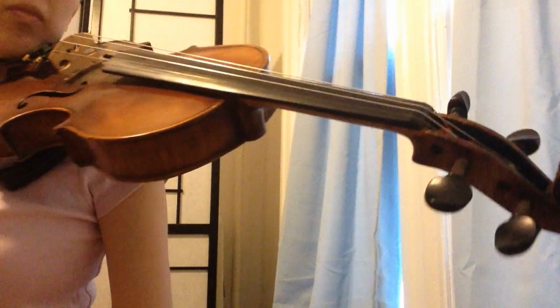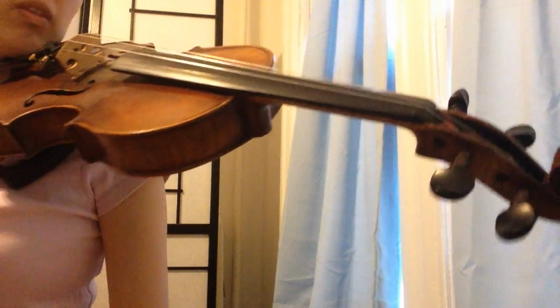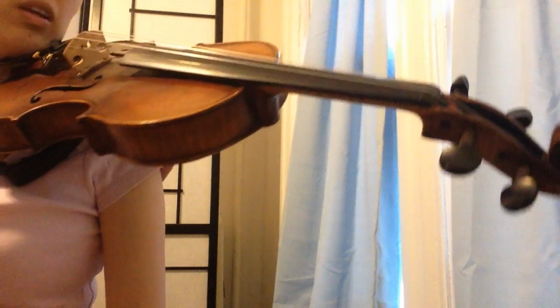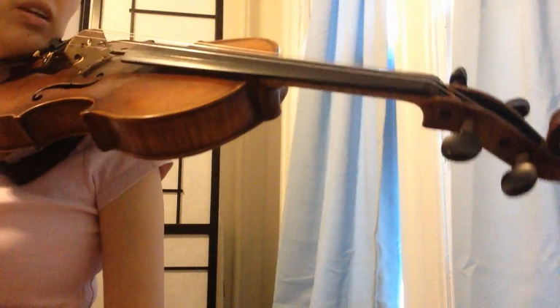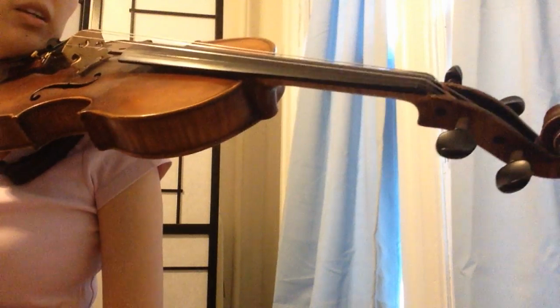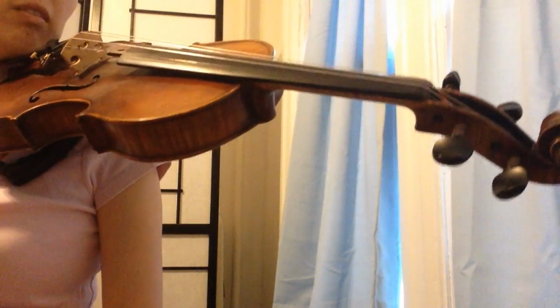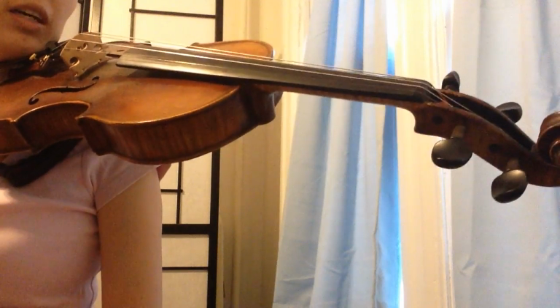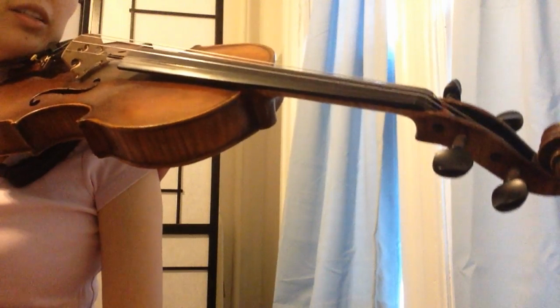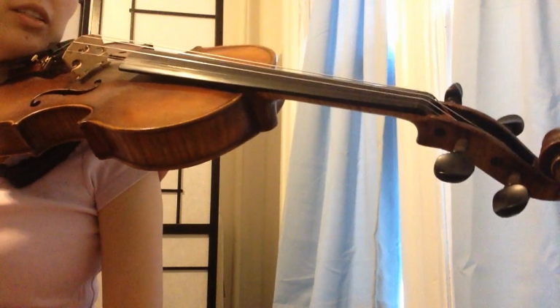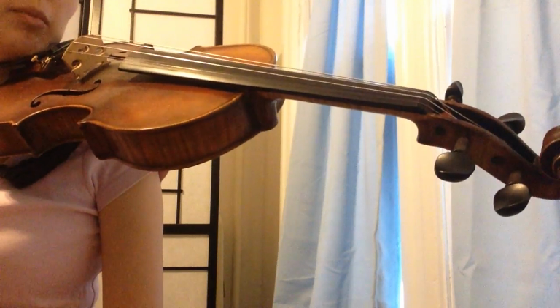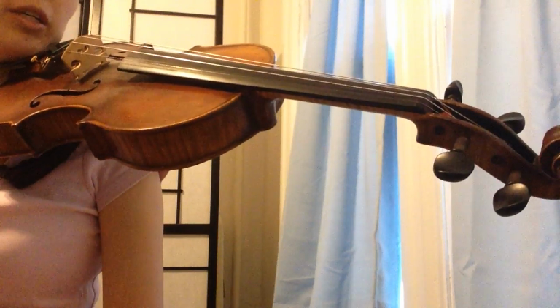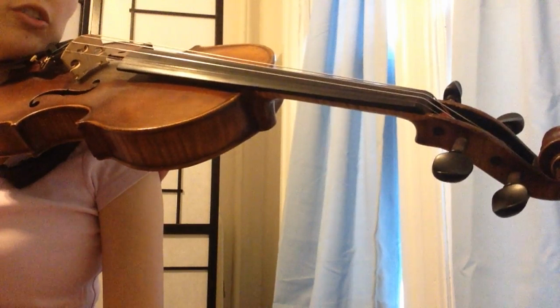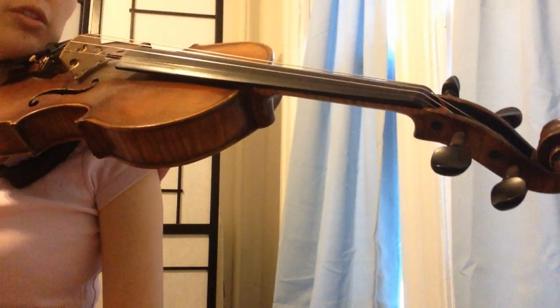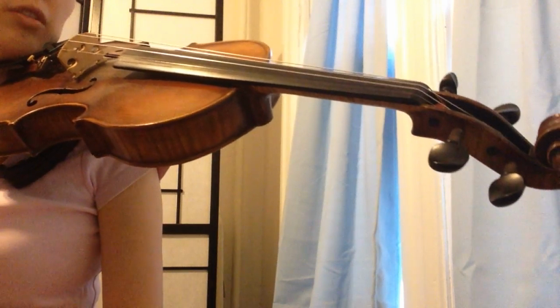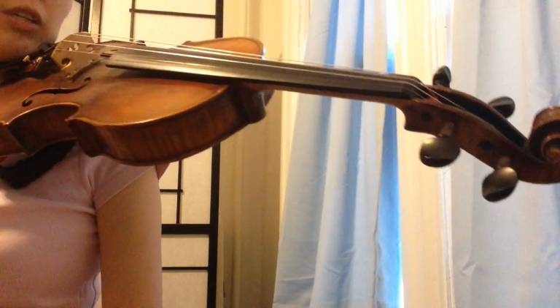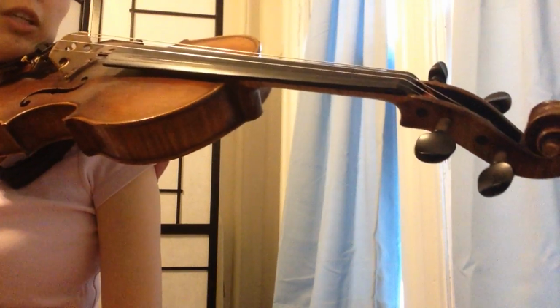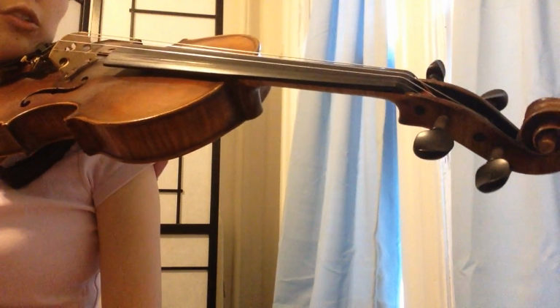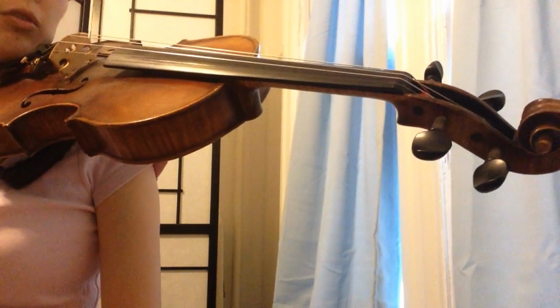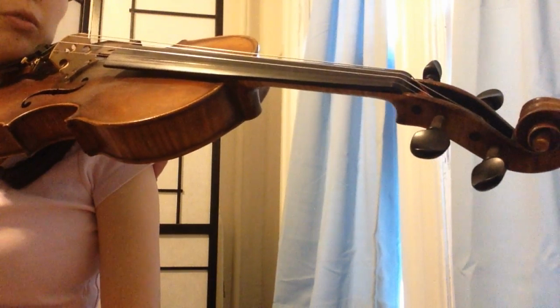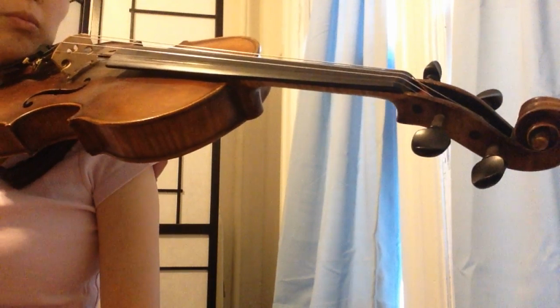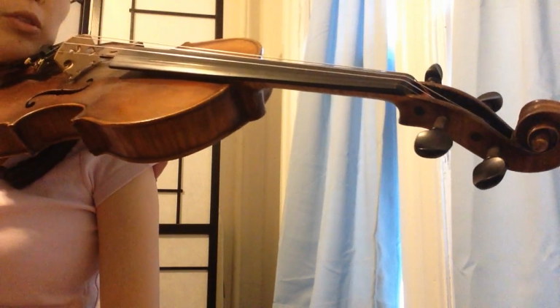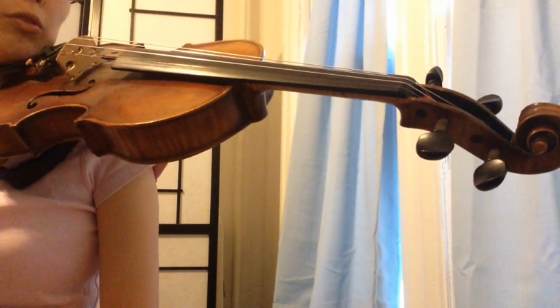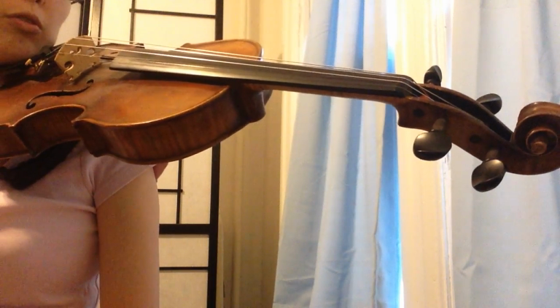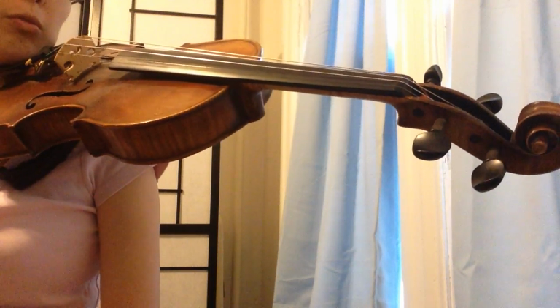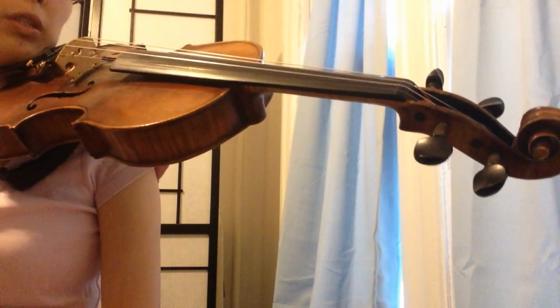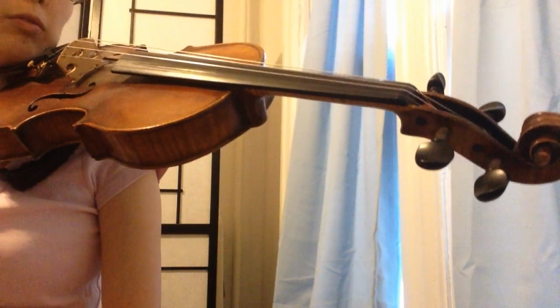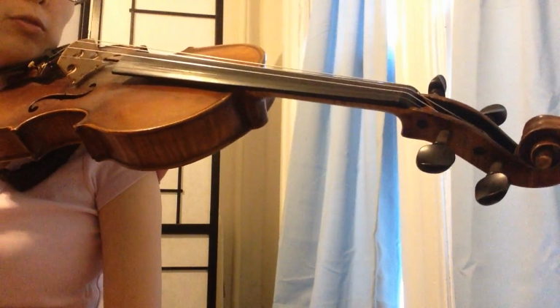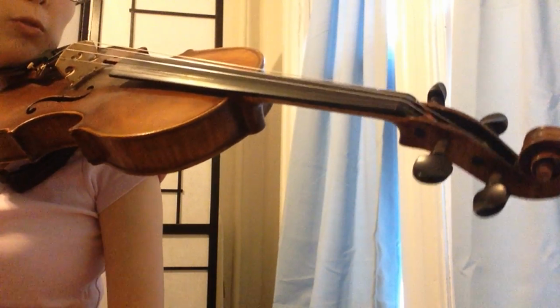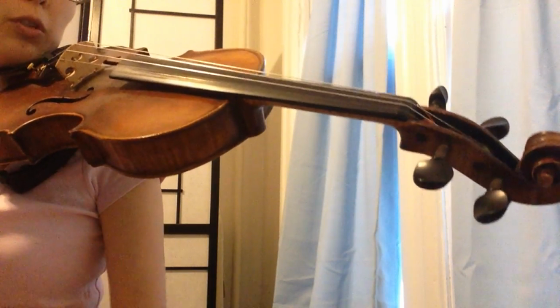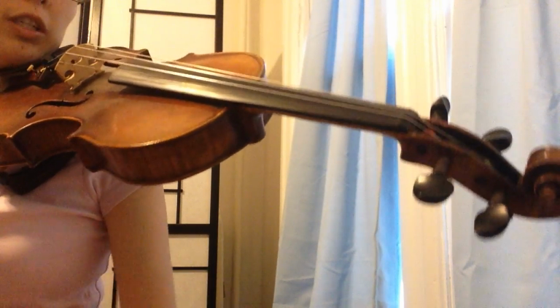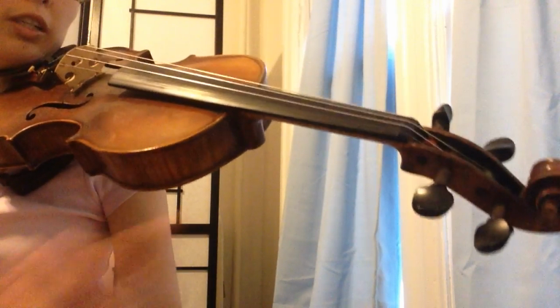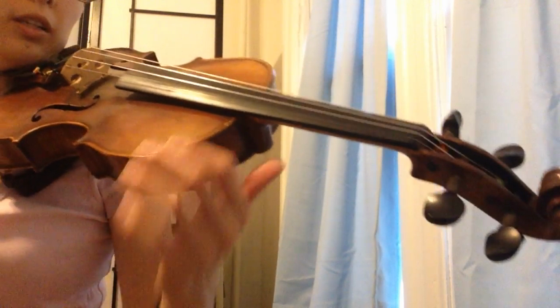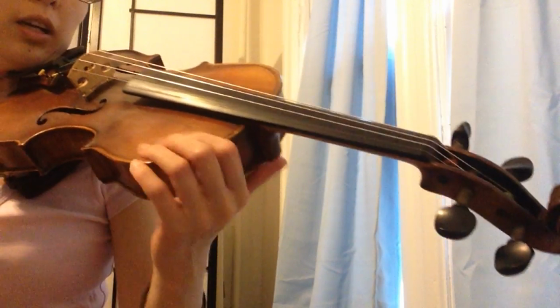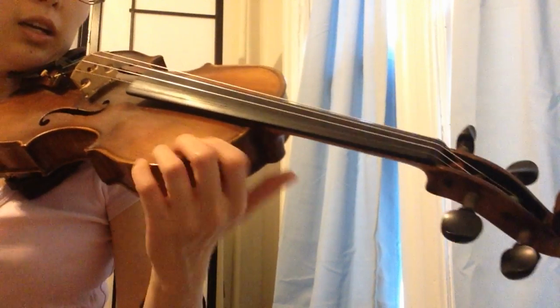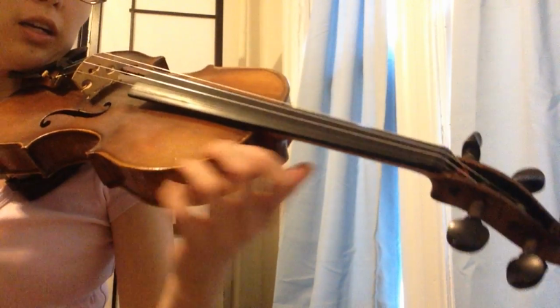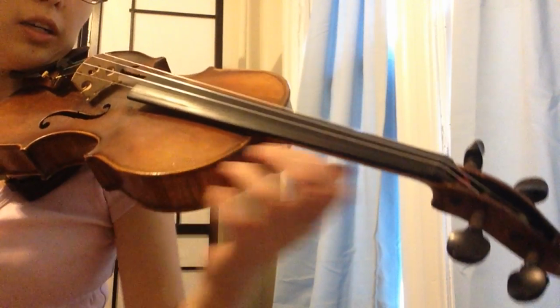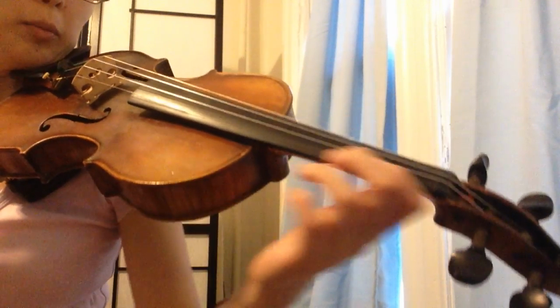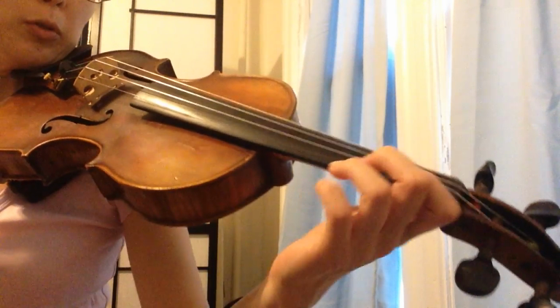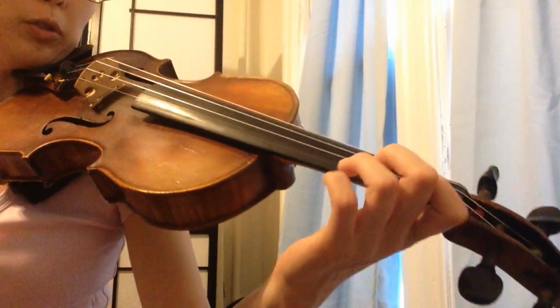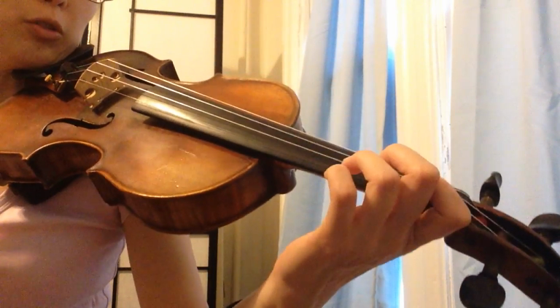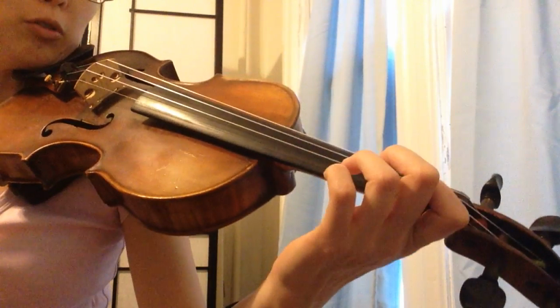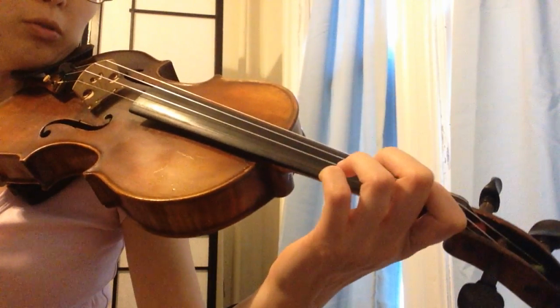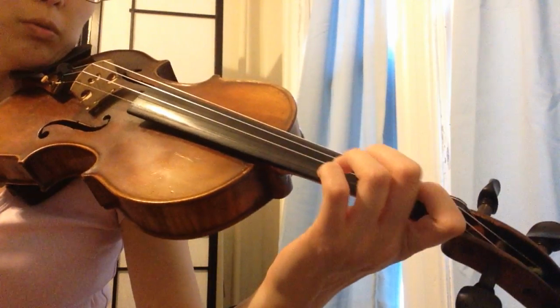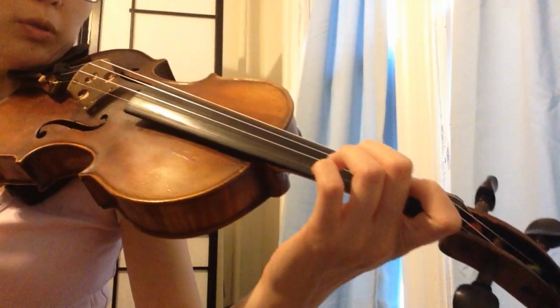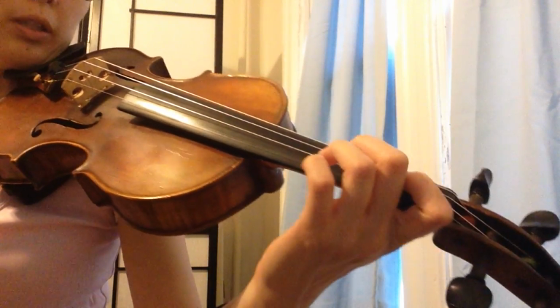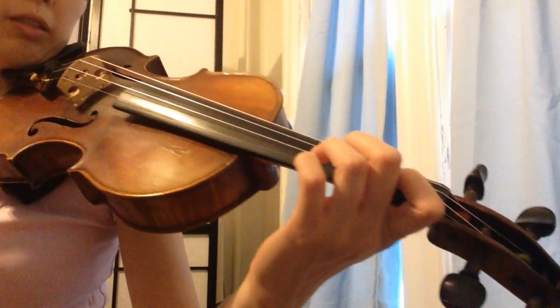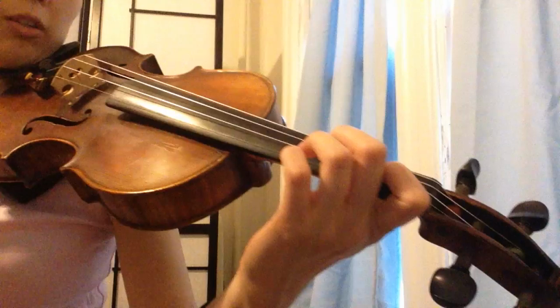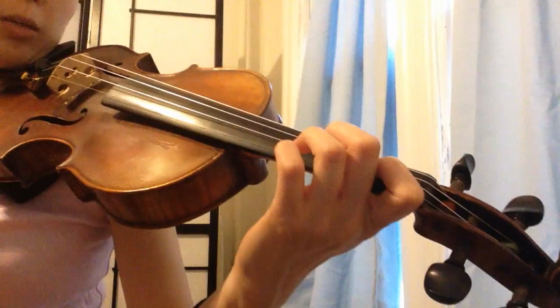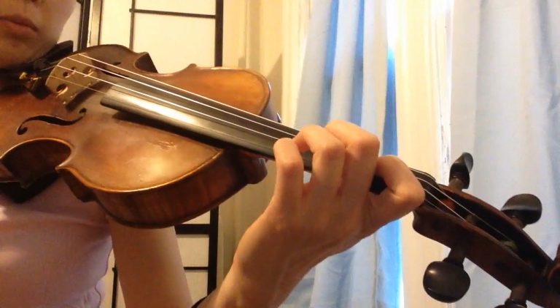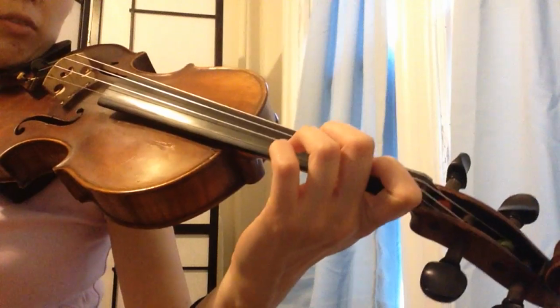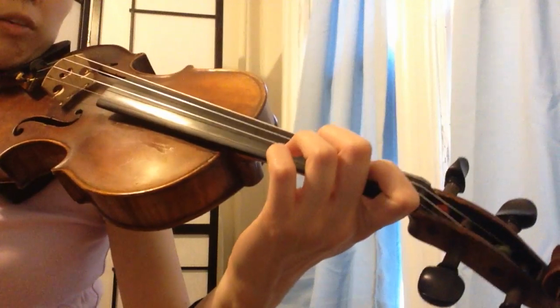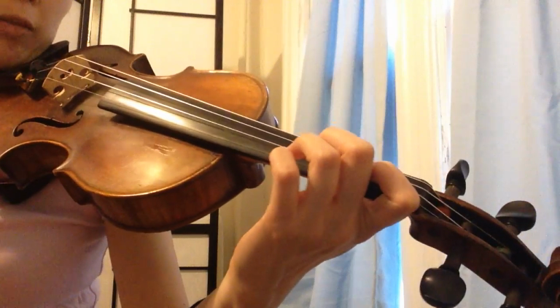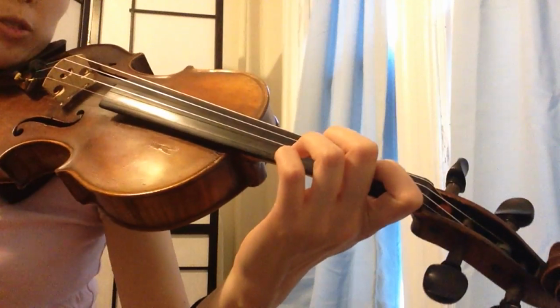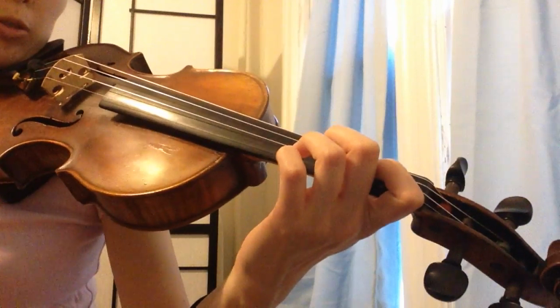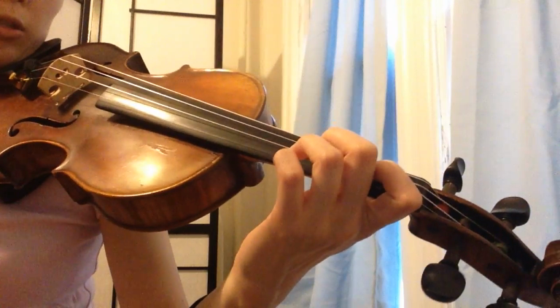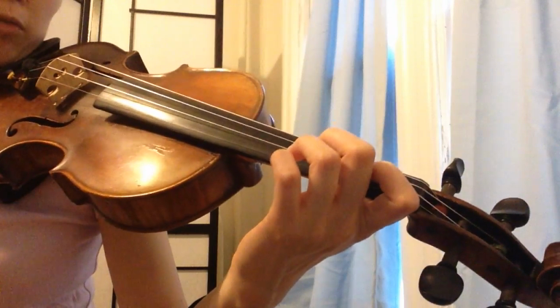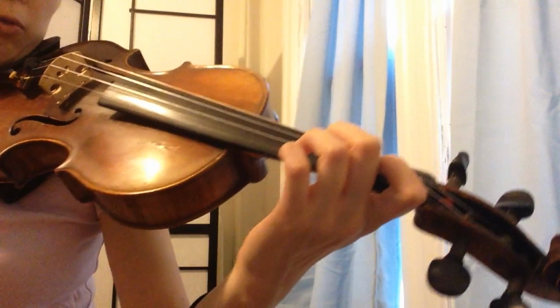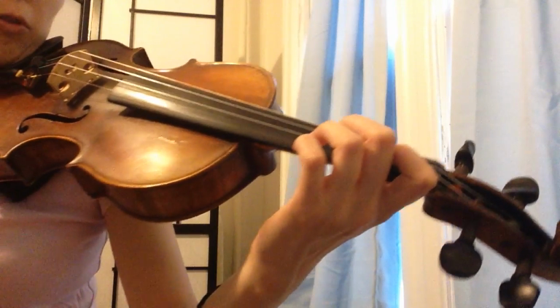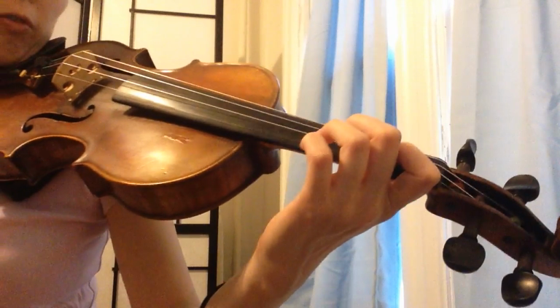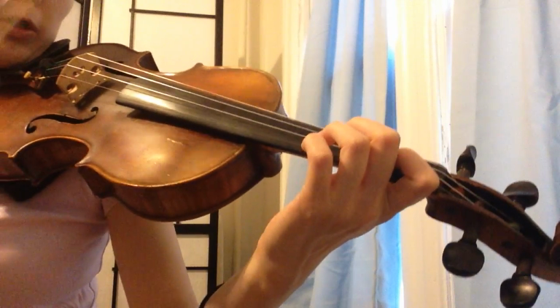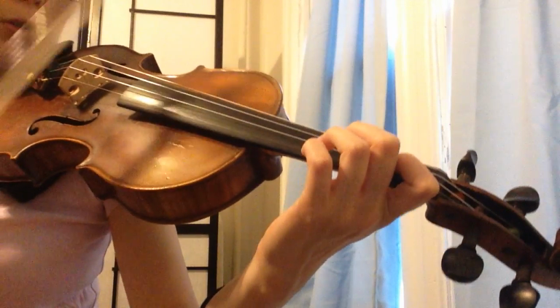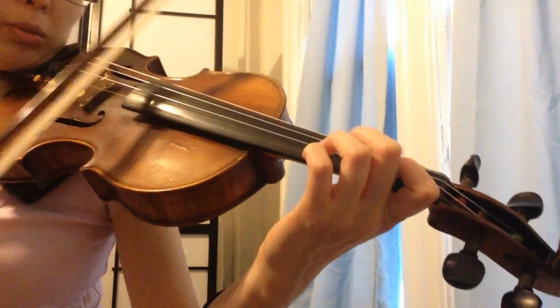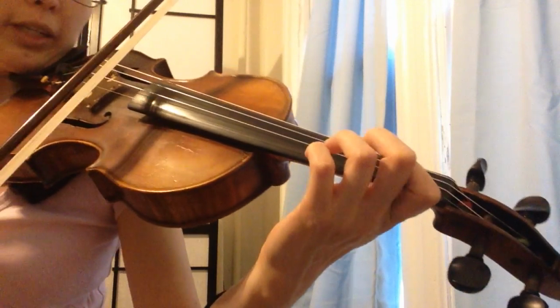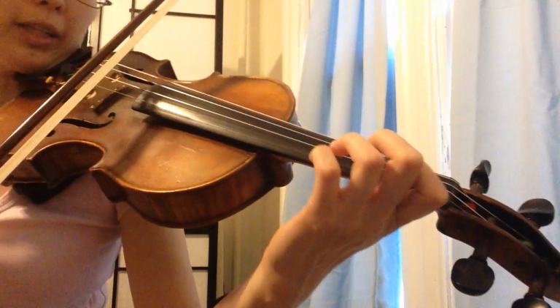Gavotte in D major, Gavotte 2, measures 12 to 14. I'm going to give a couple of options for finger planning.